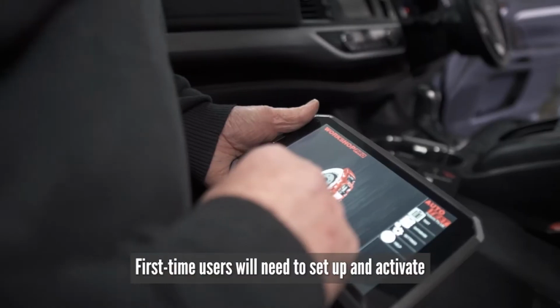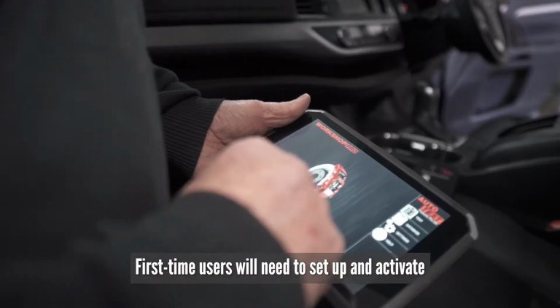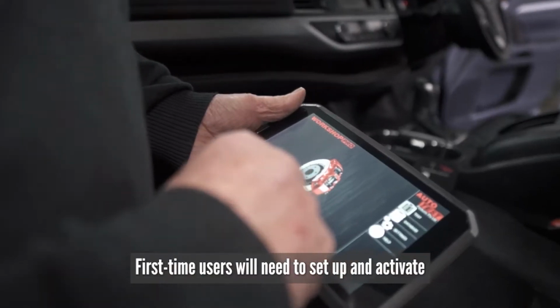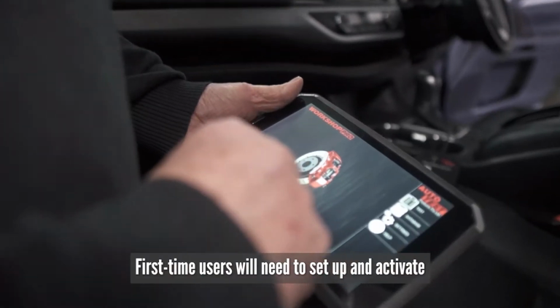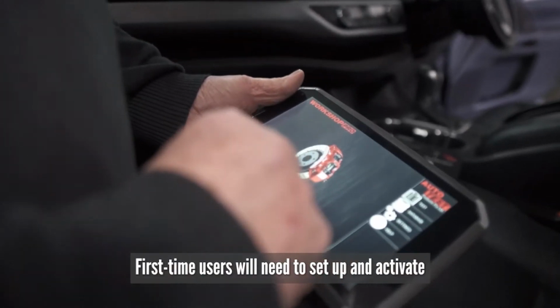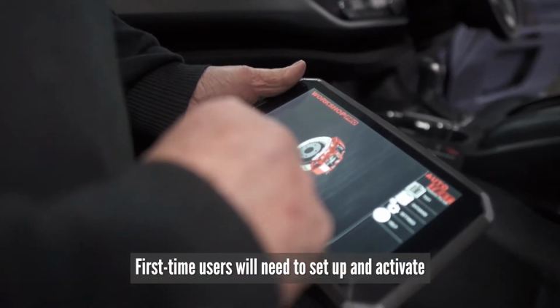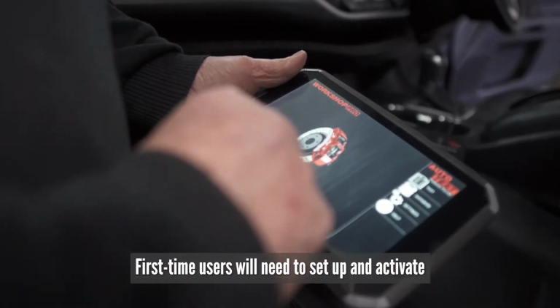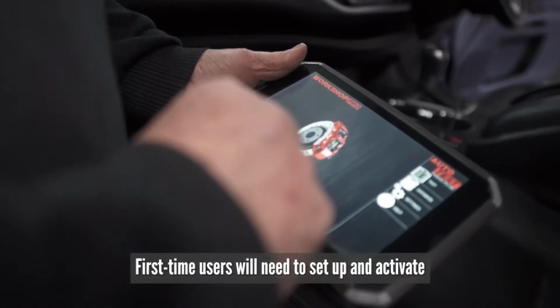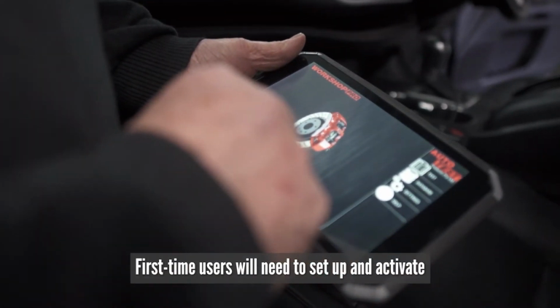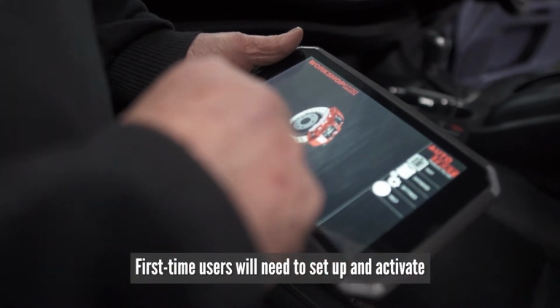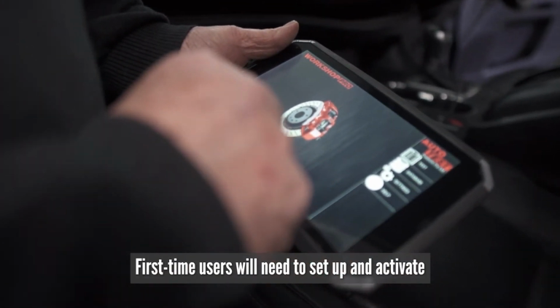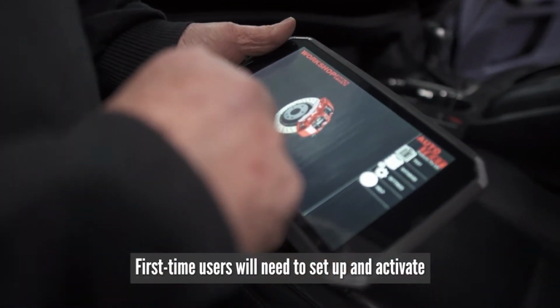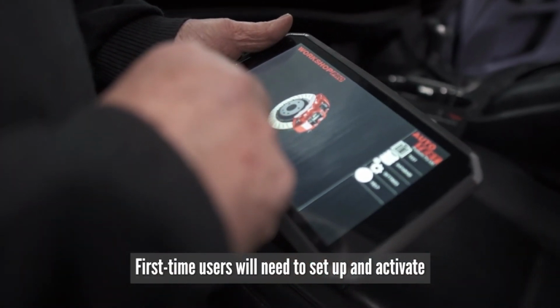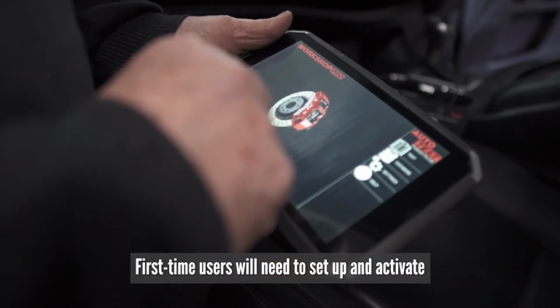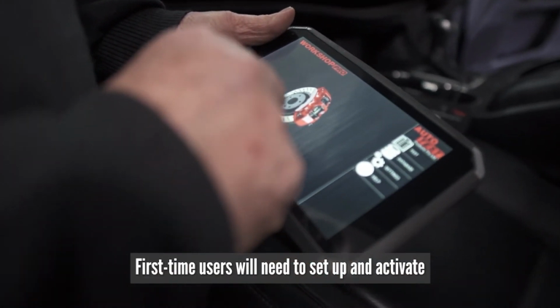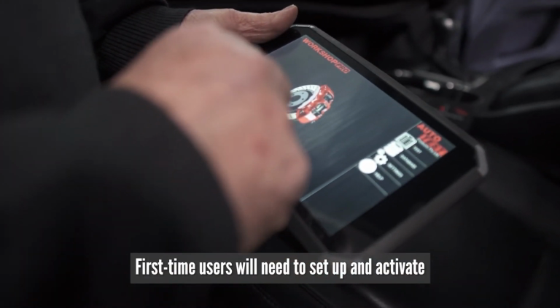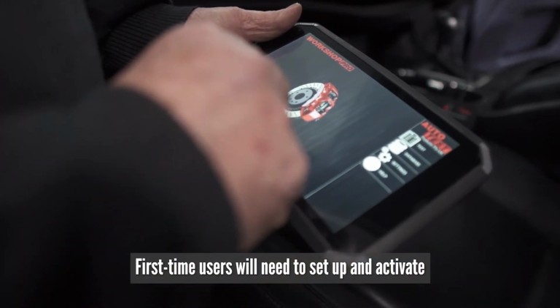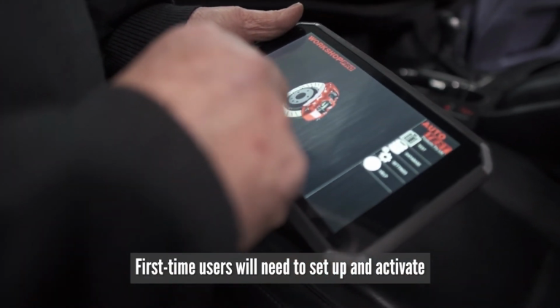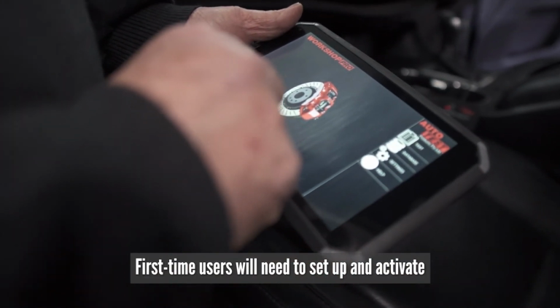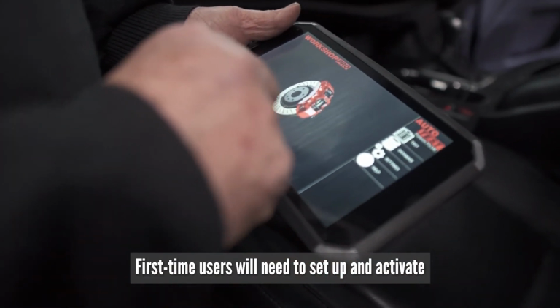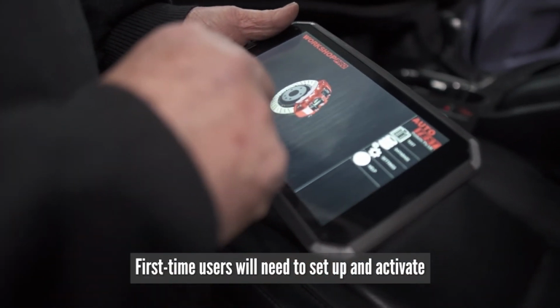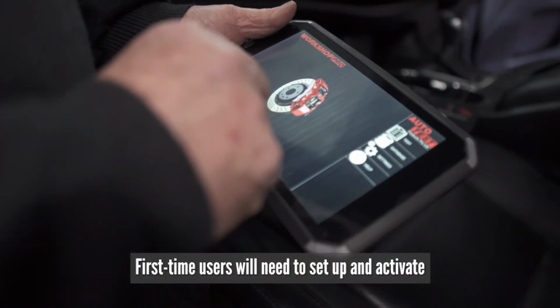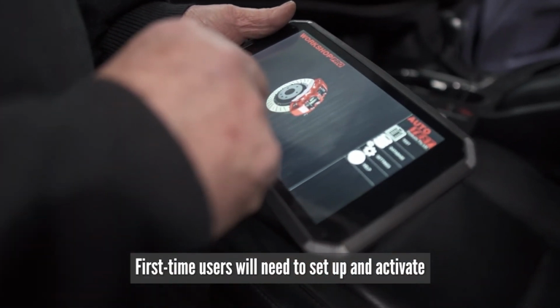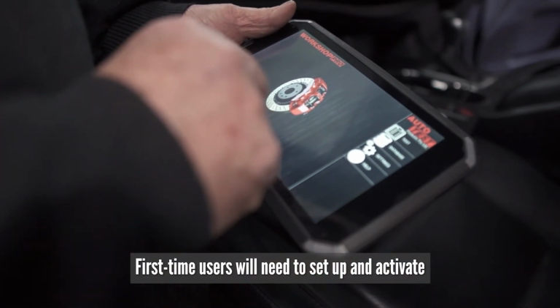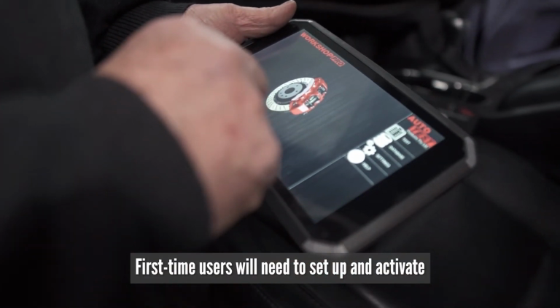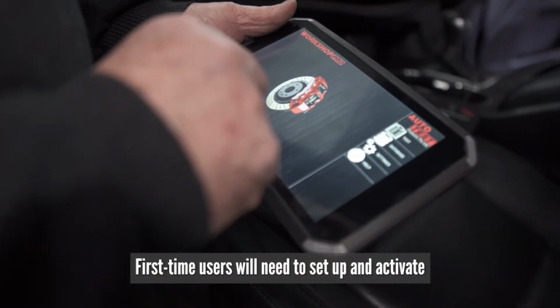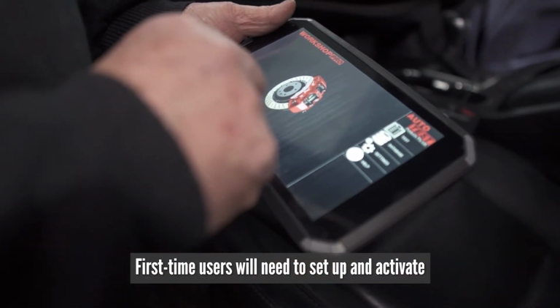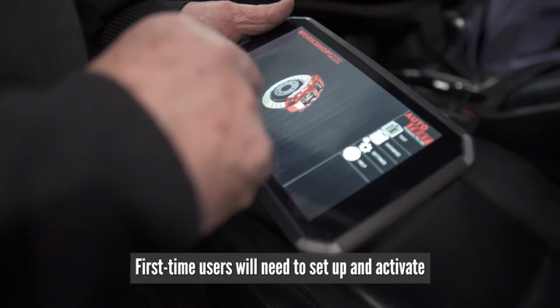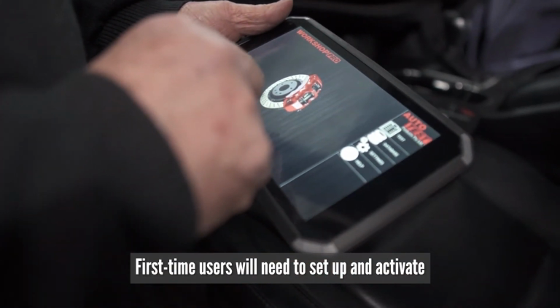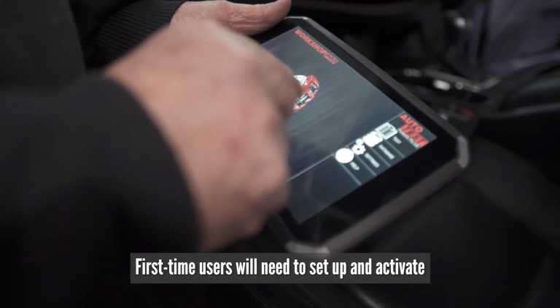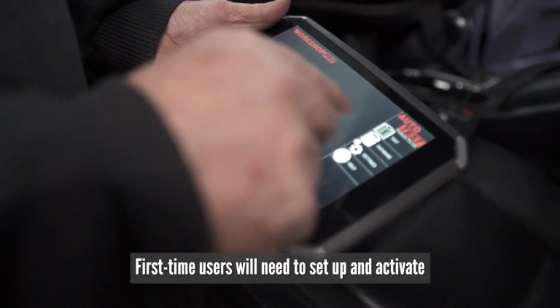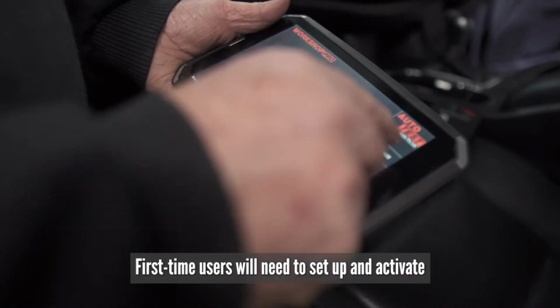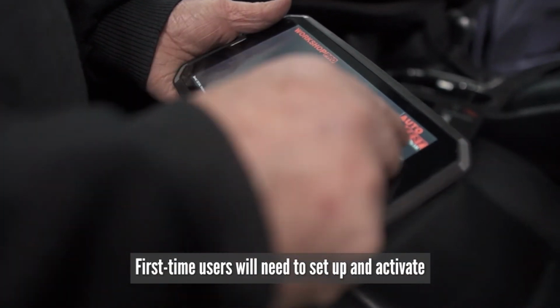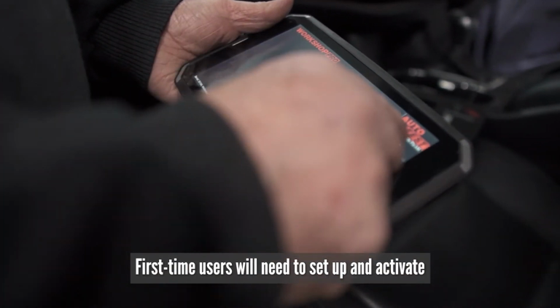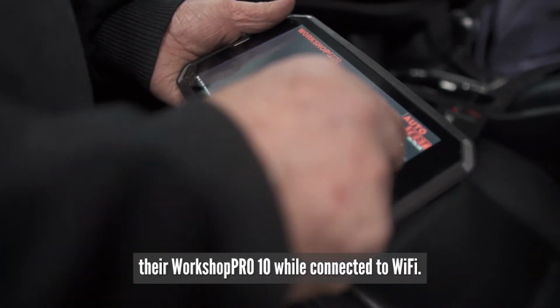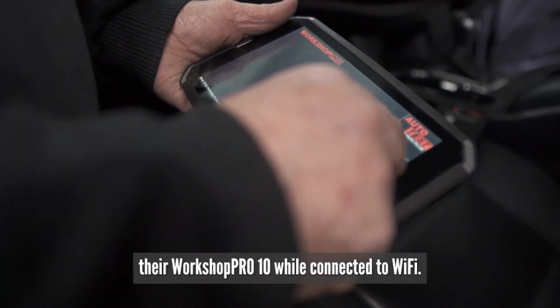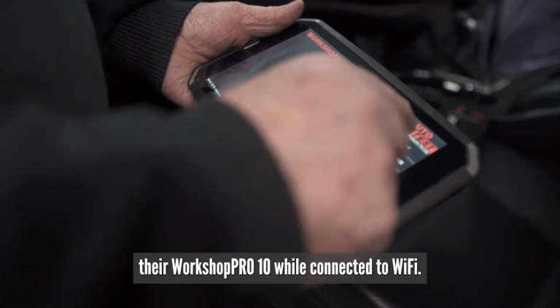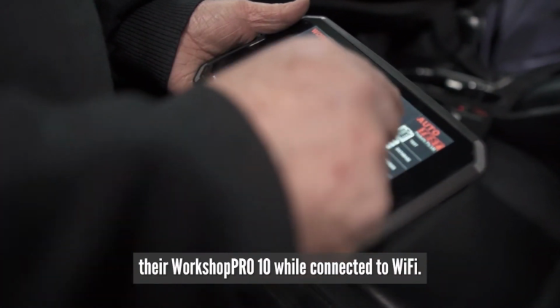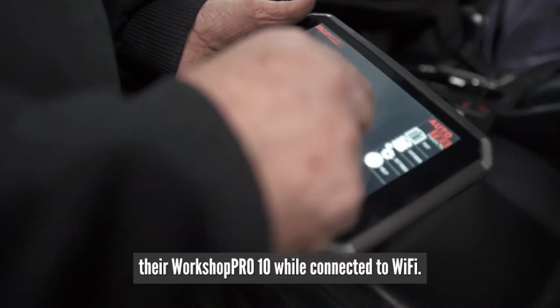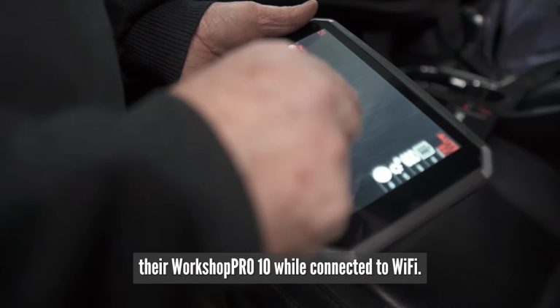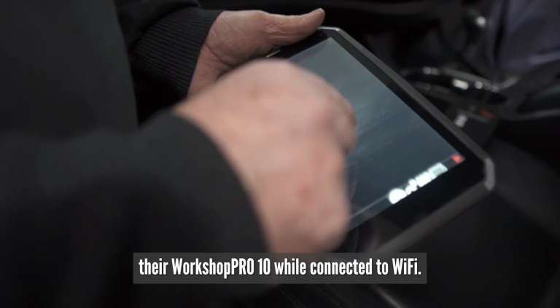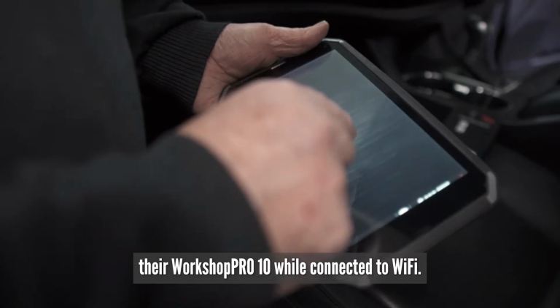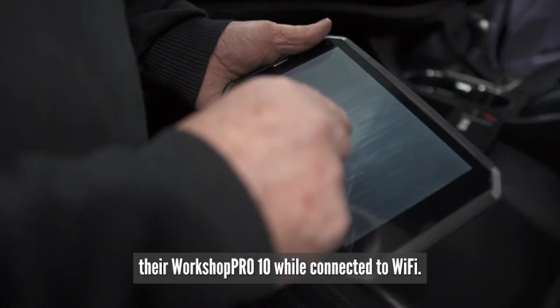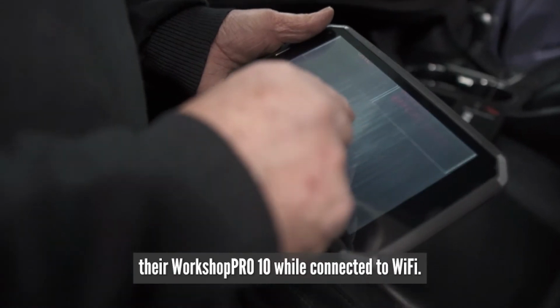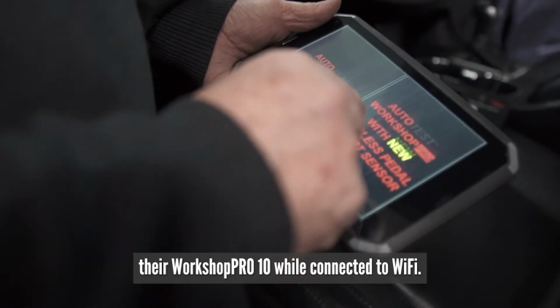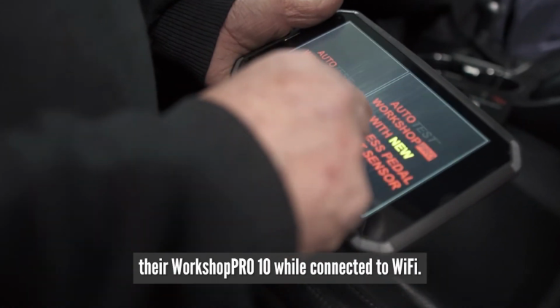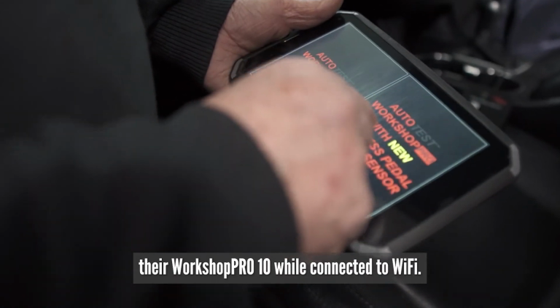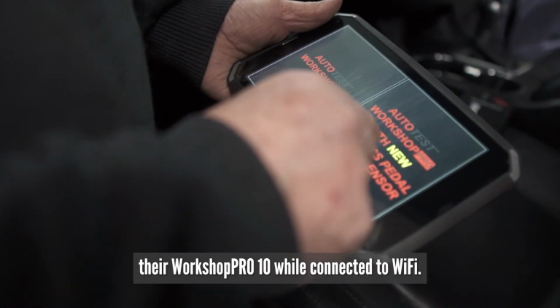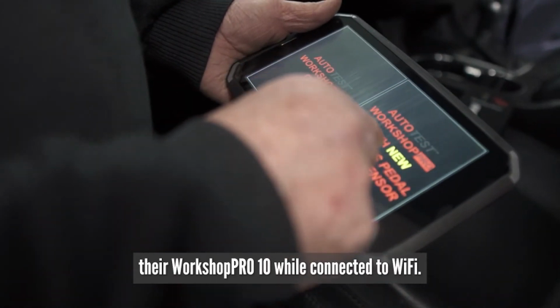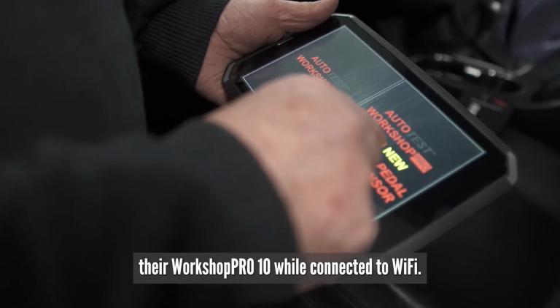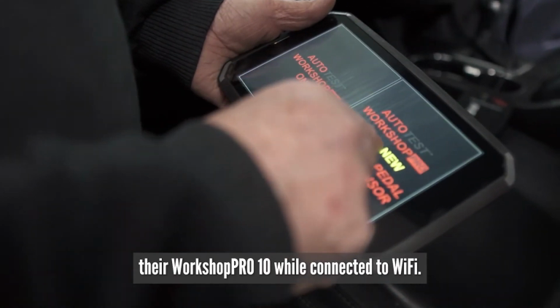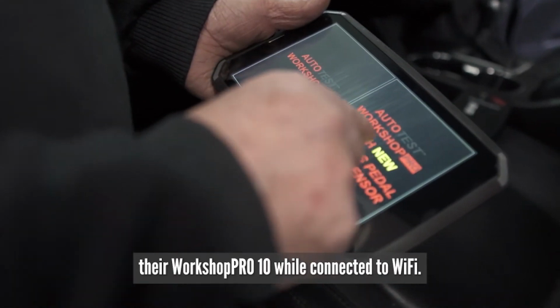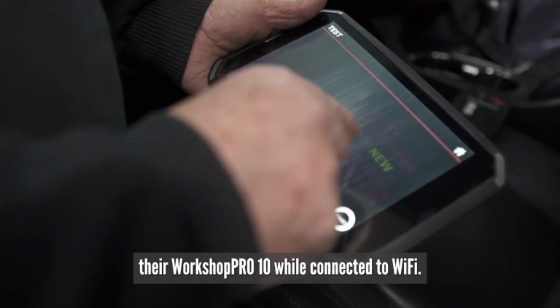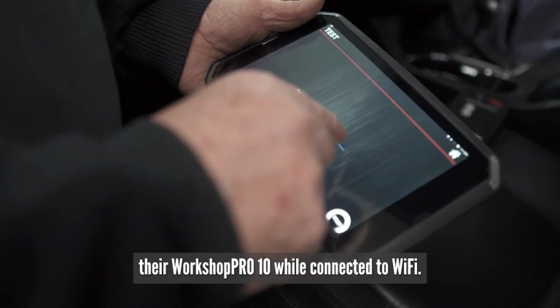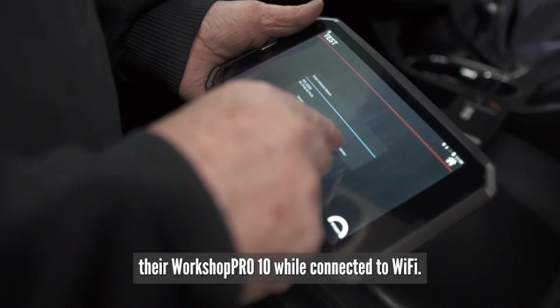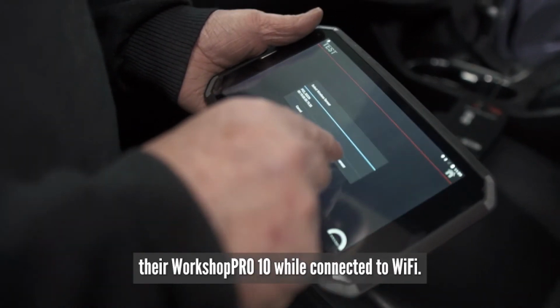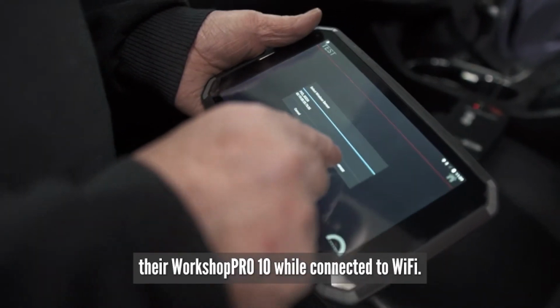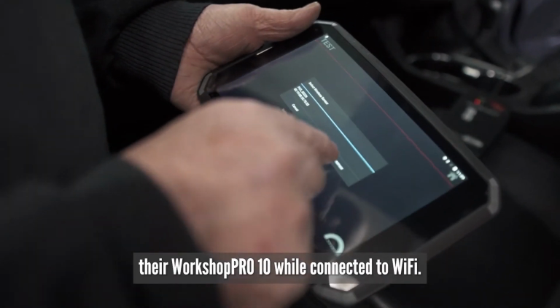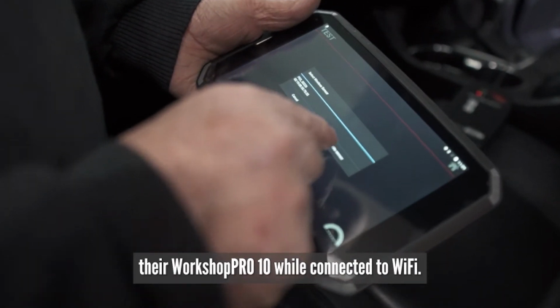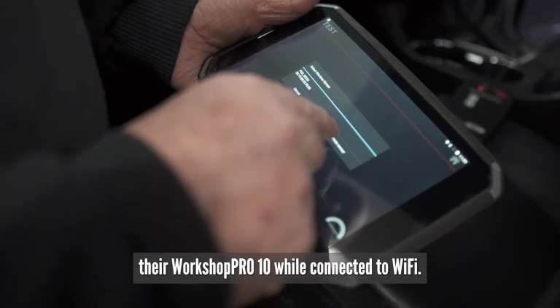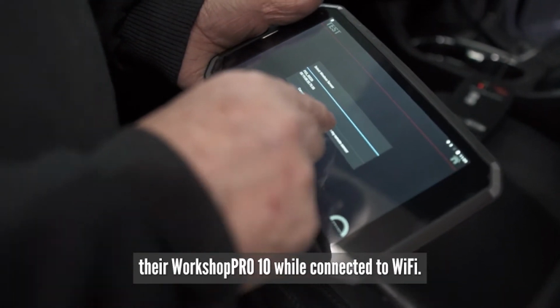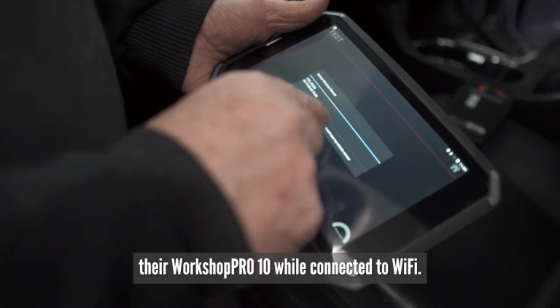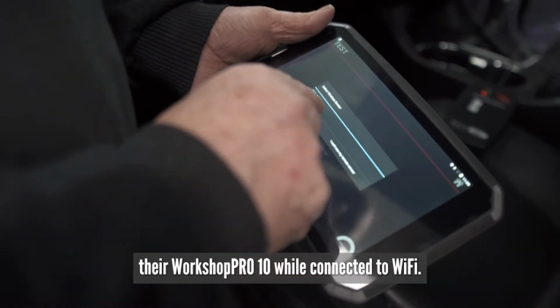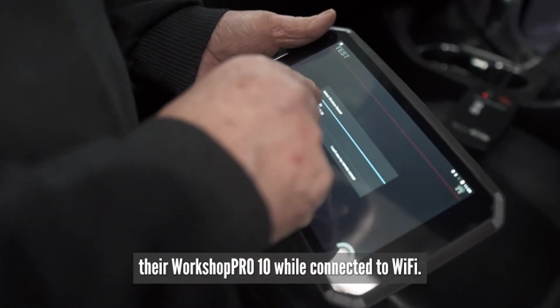First-time users will need to set up and activate their Workshop Pro 10 while connected to Wi-Fi.